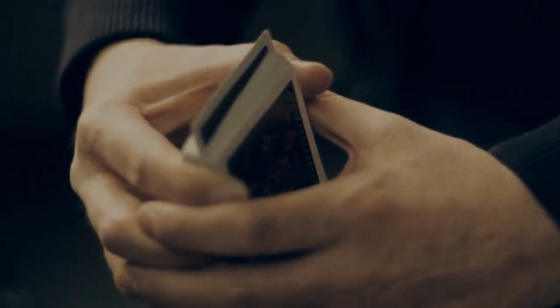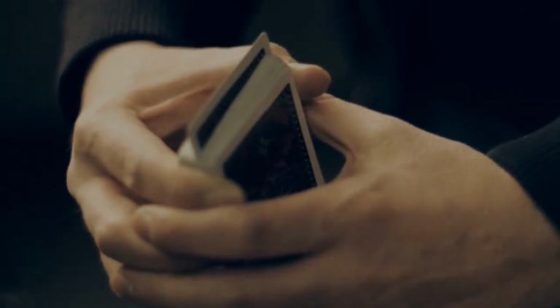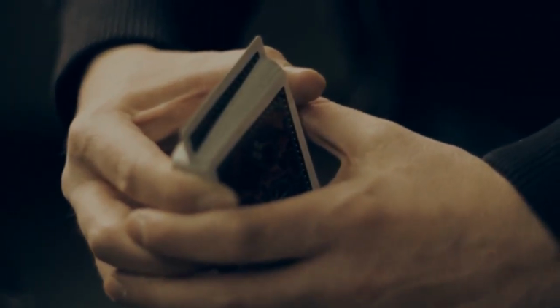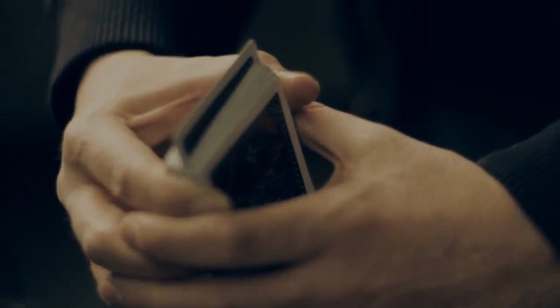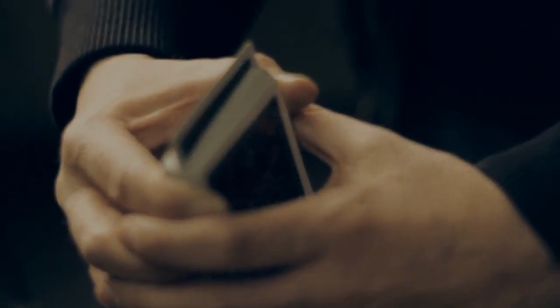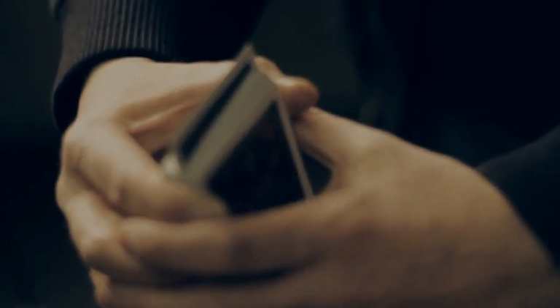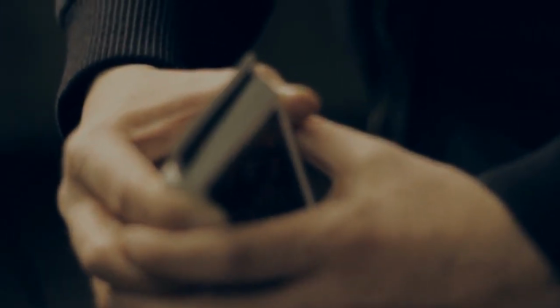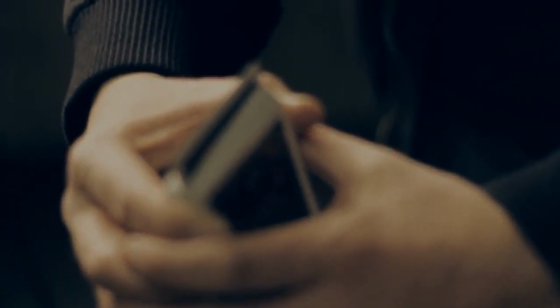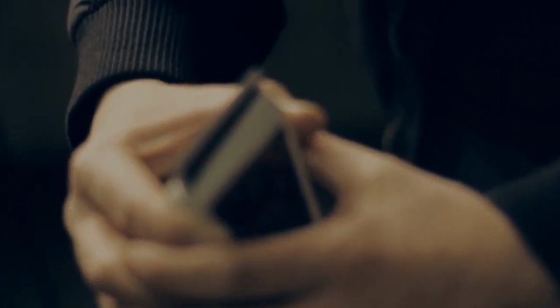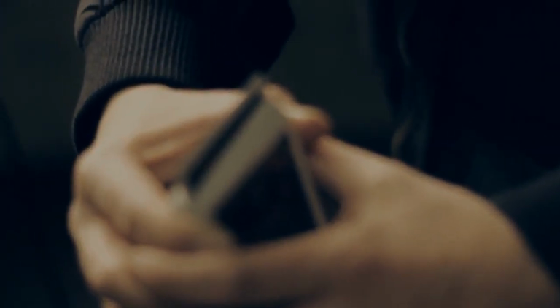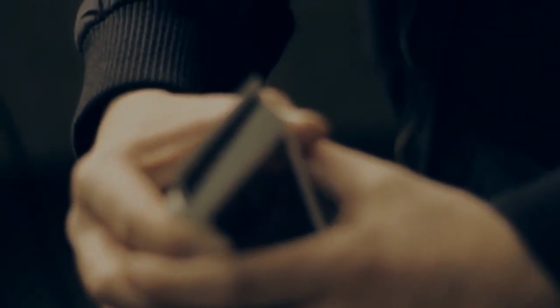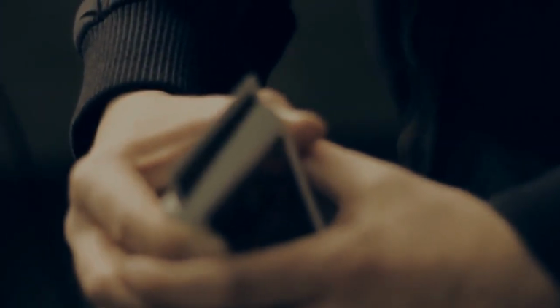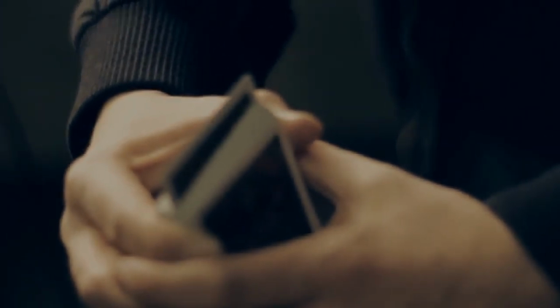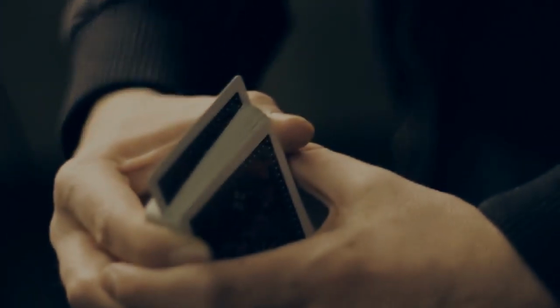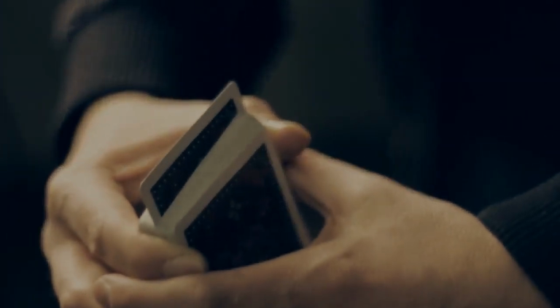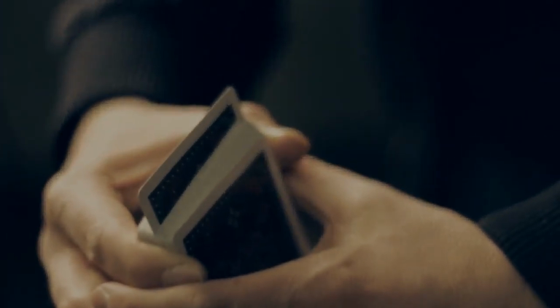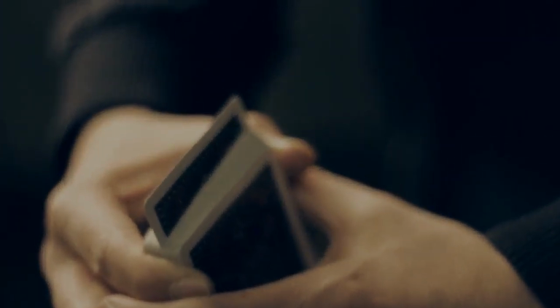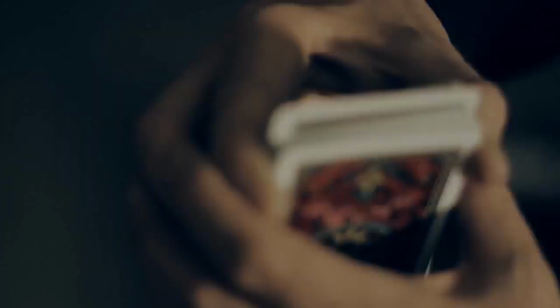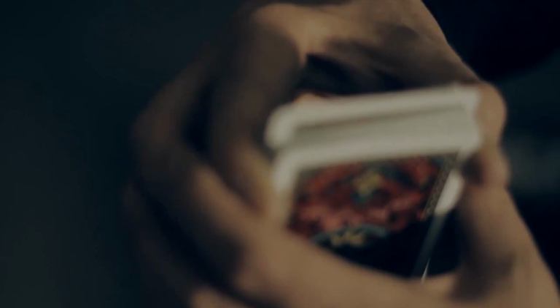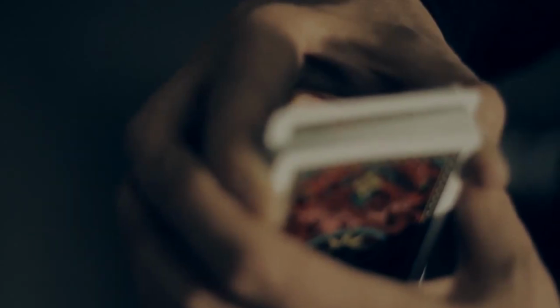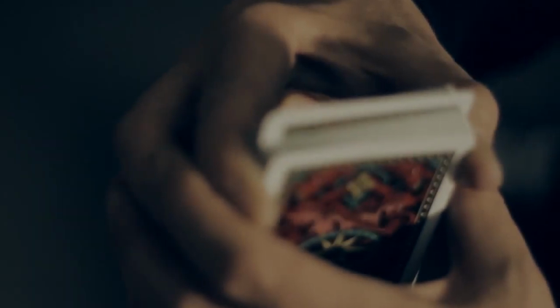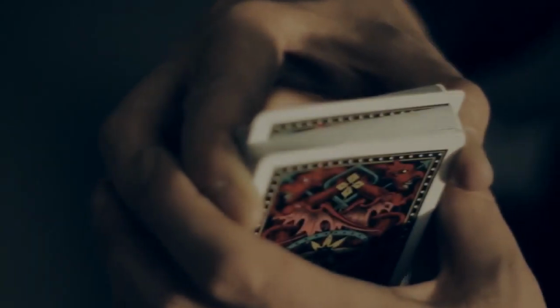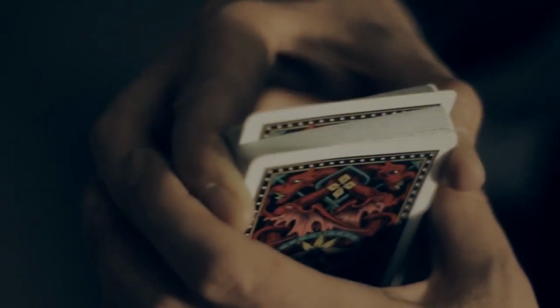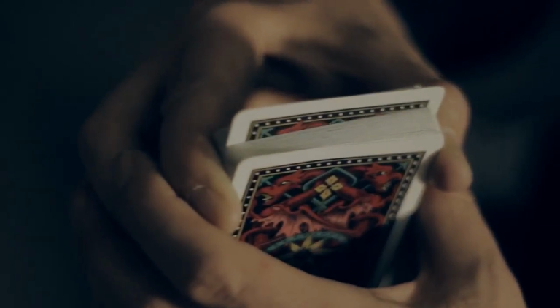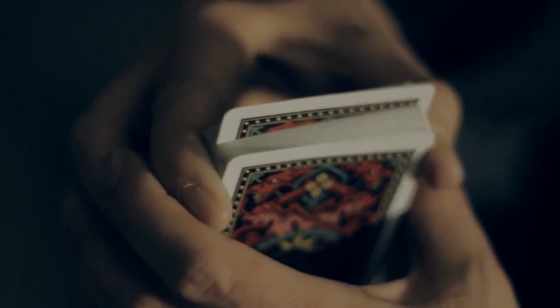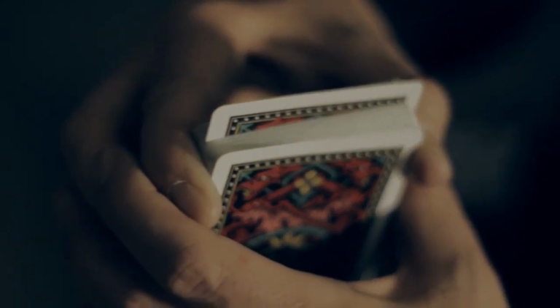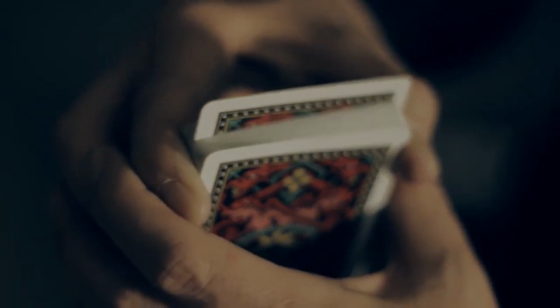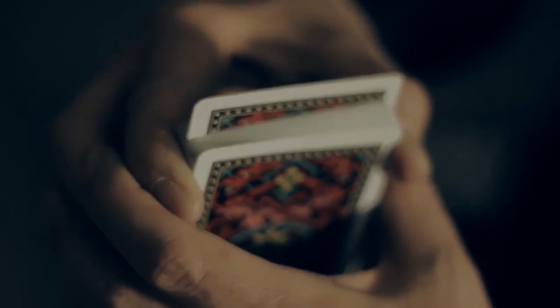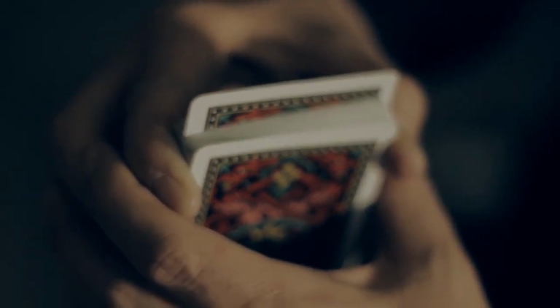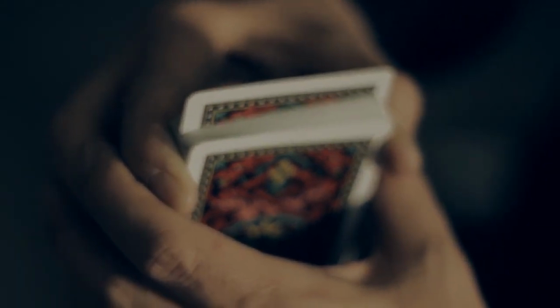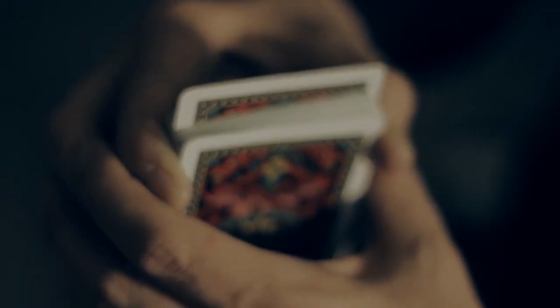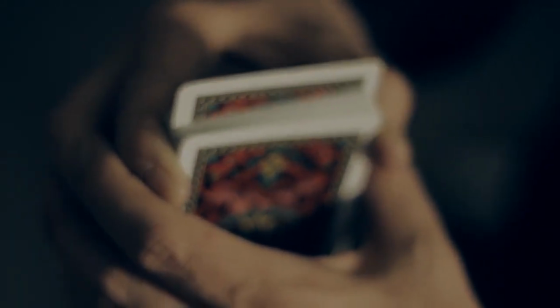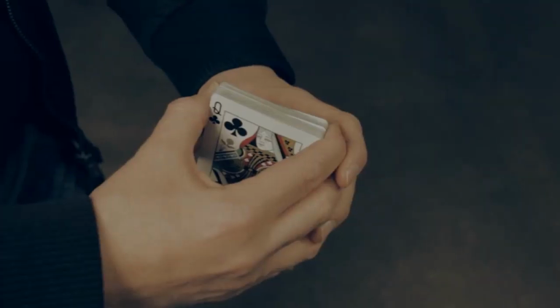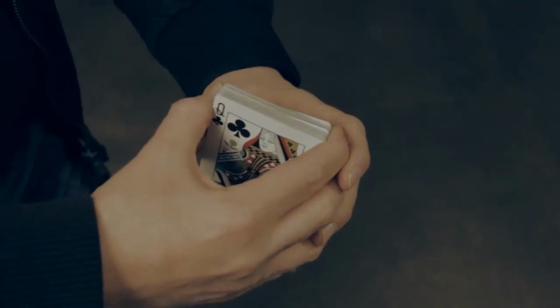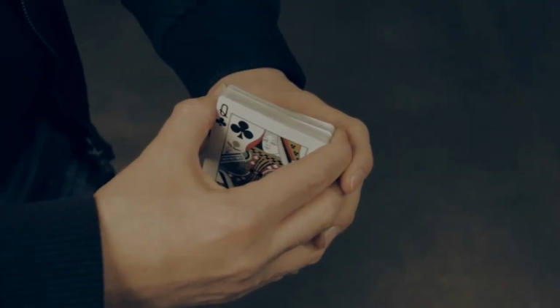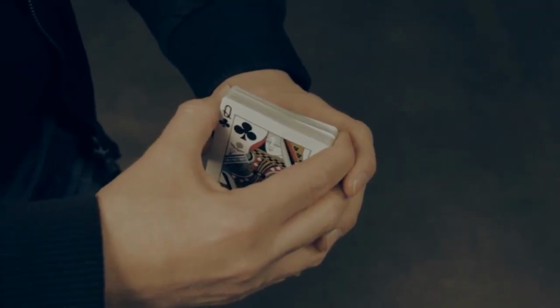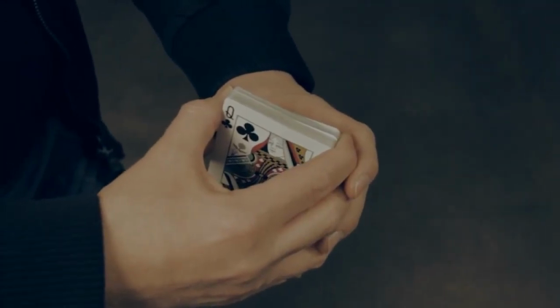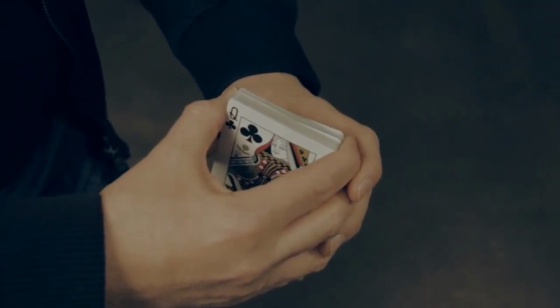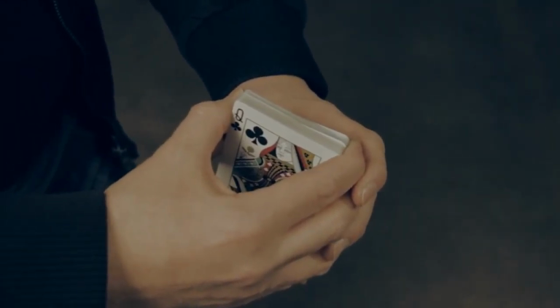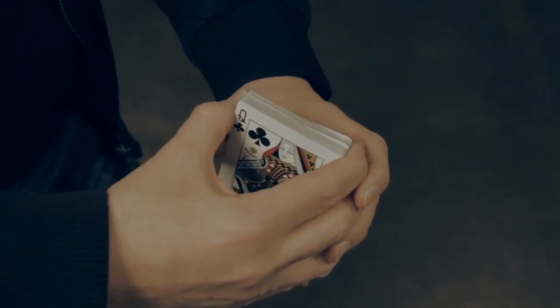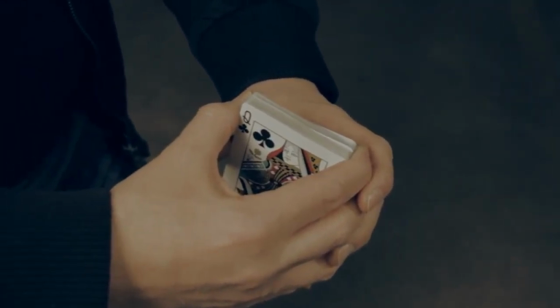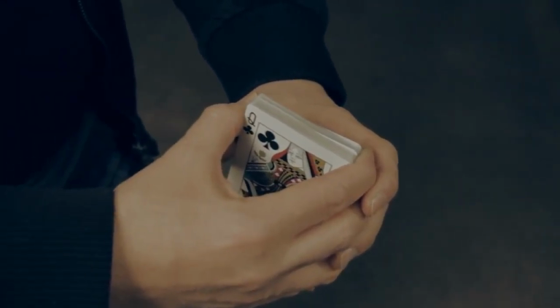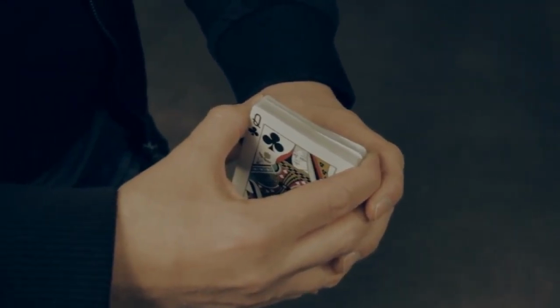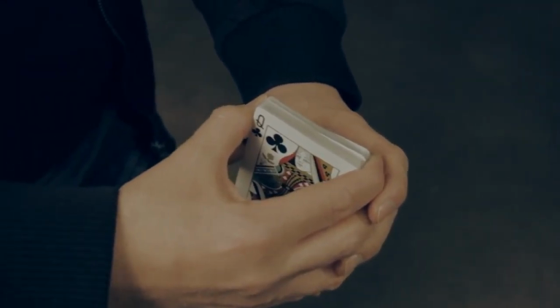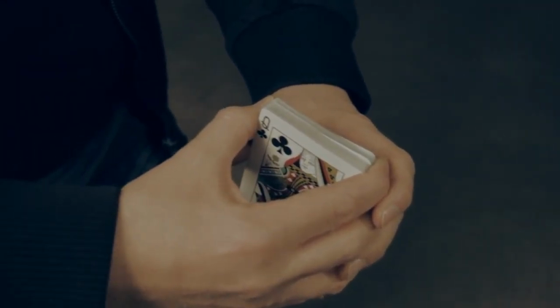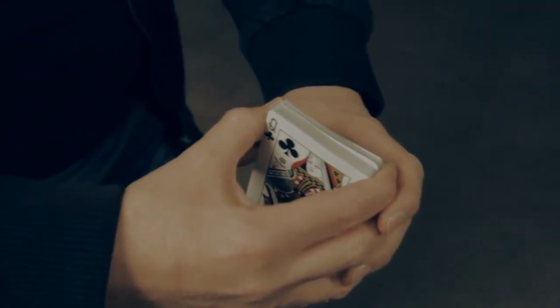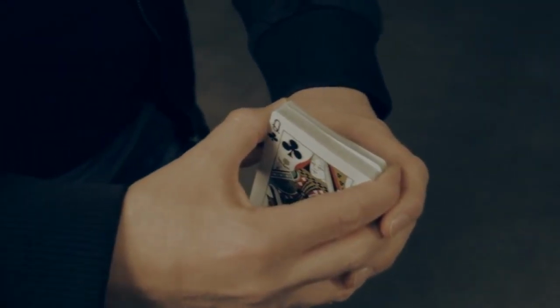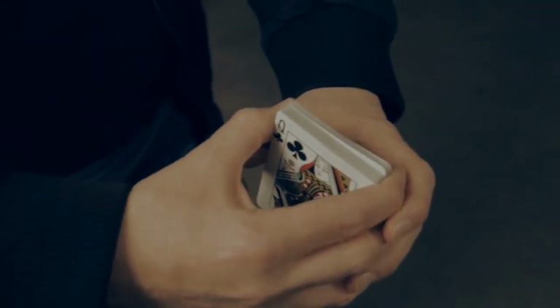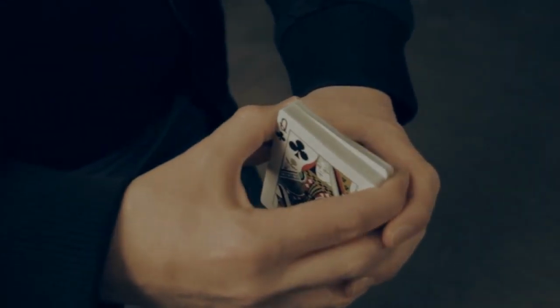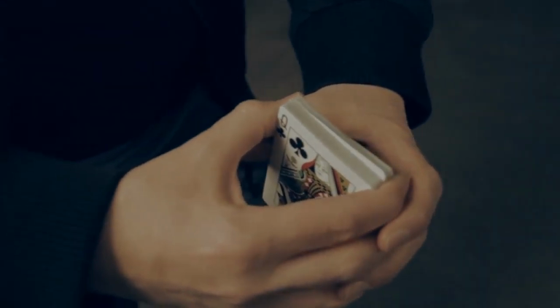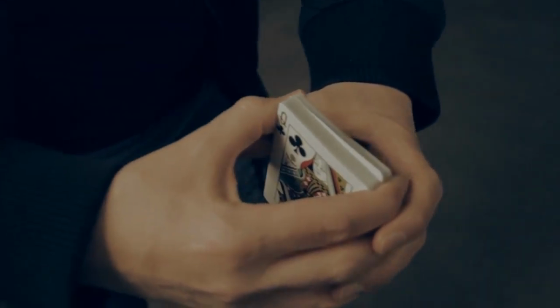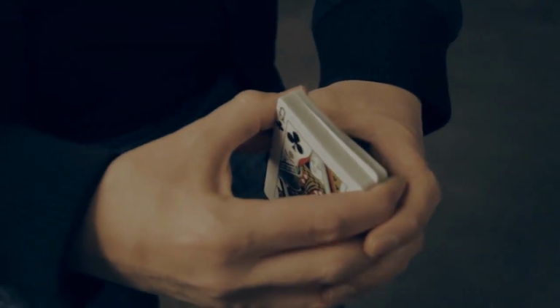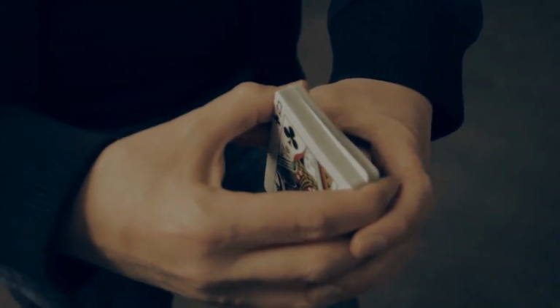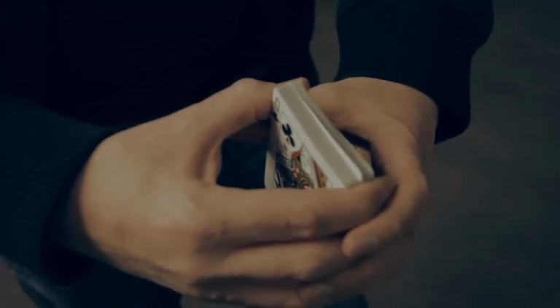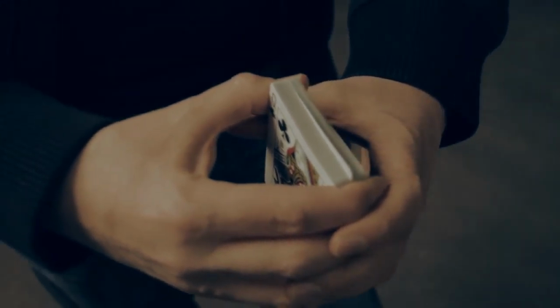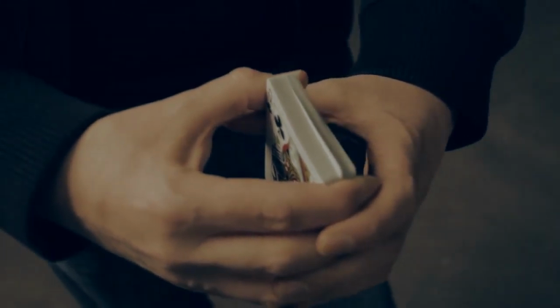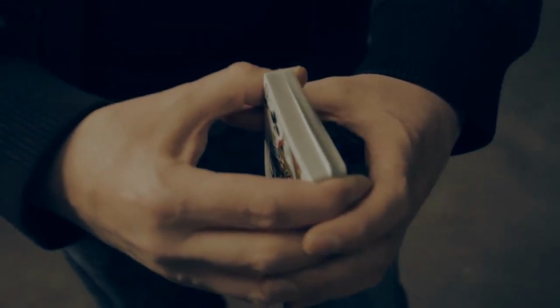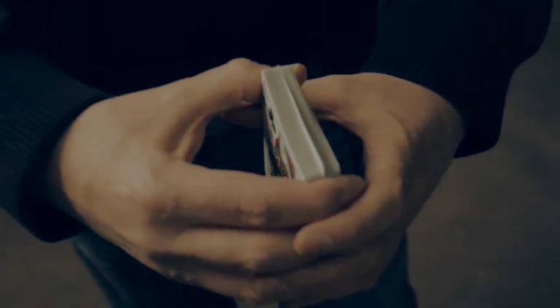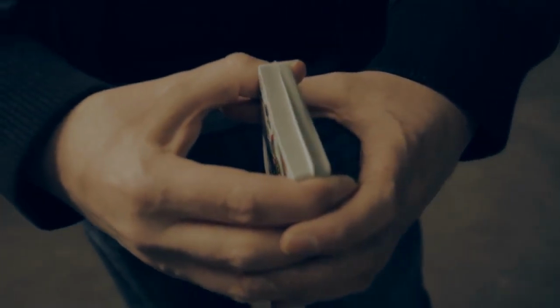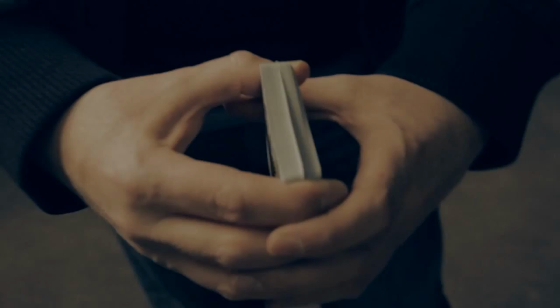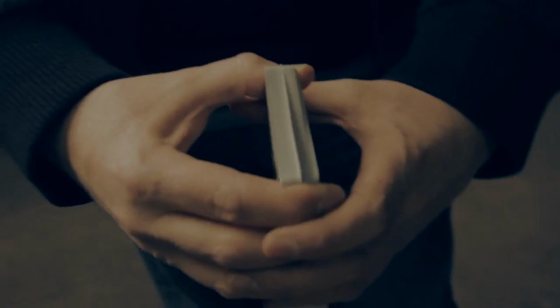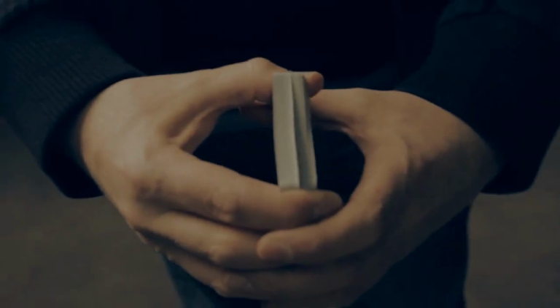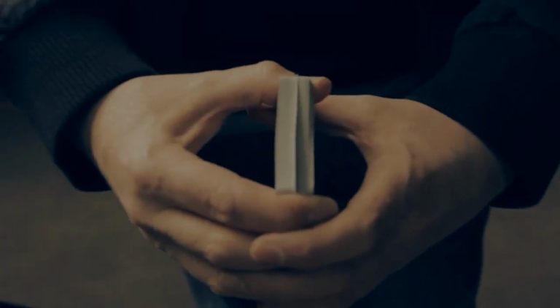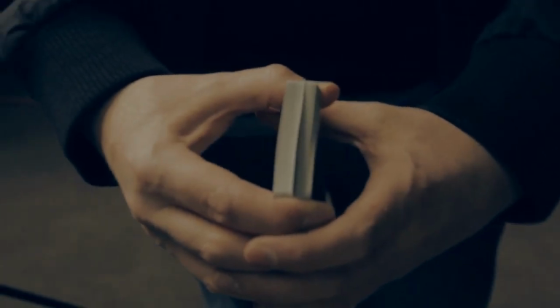There are no fake decks, no hookups, no threads, no elastics. In fact, there are no gimmicks at all.